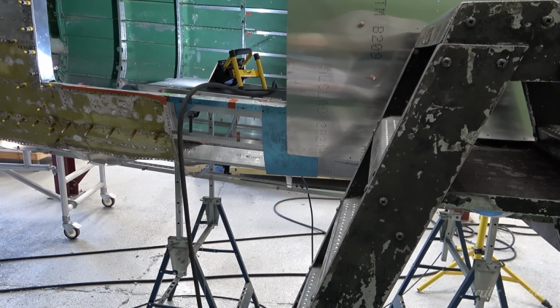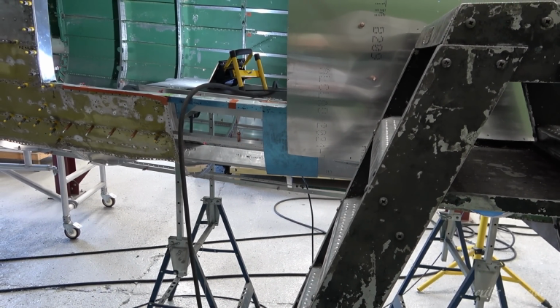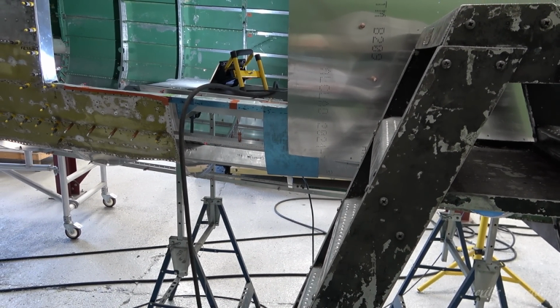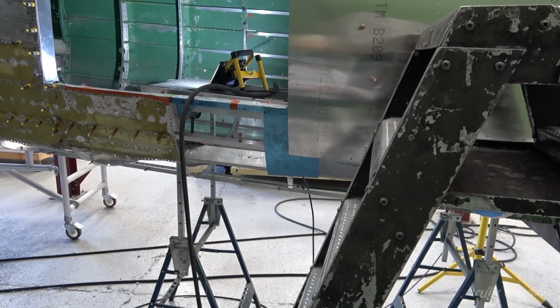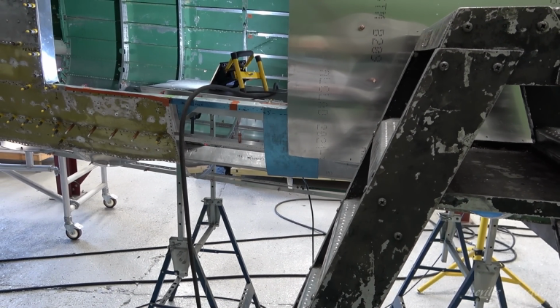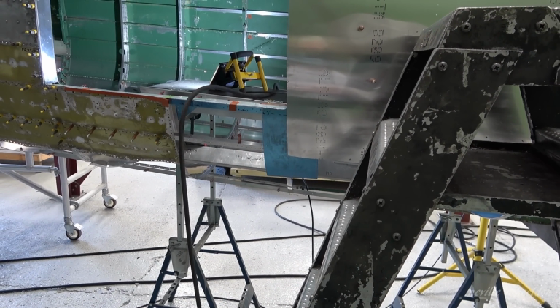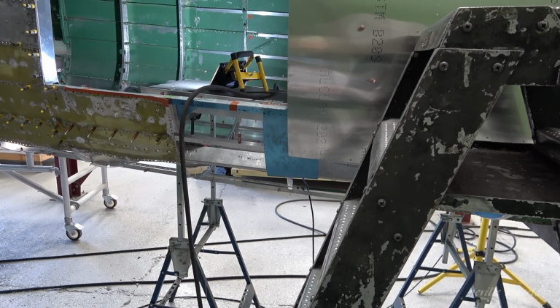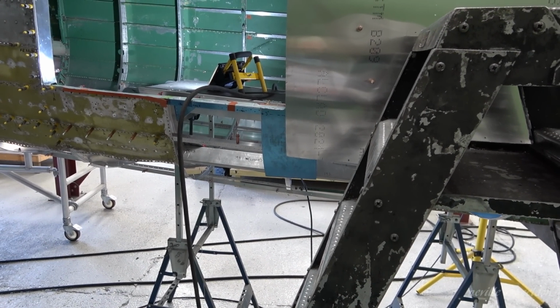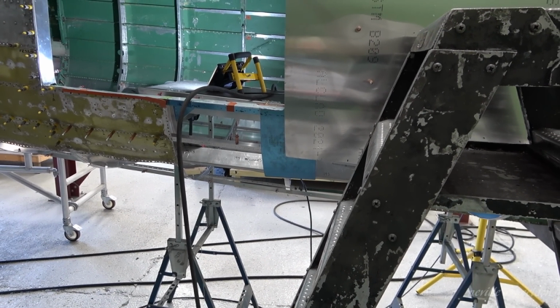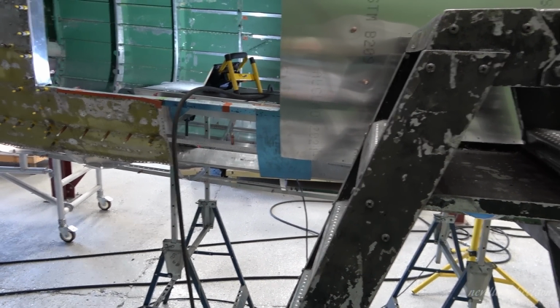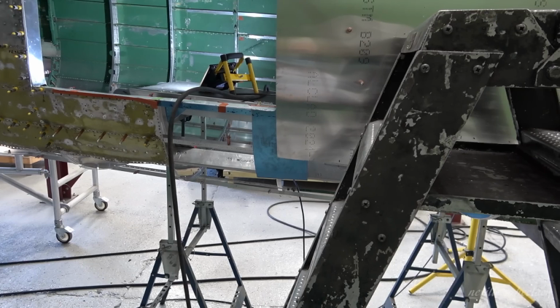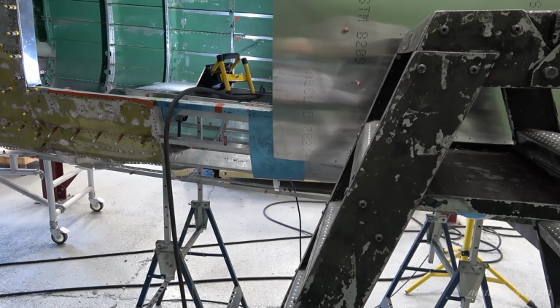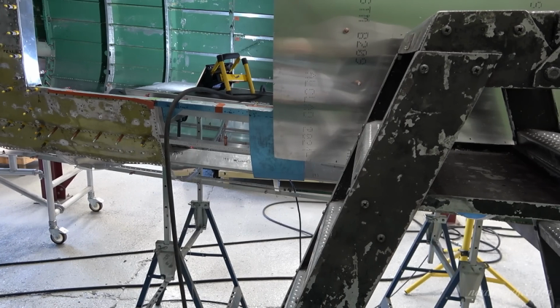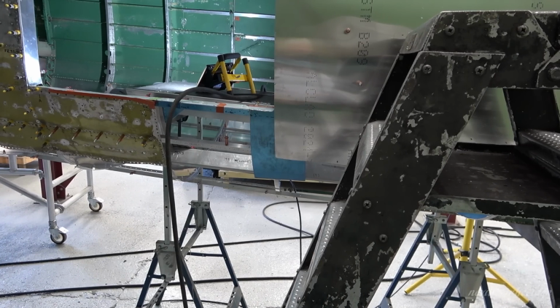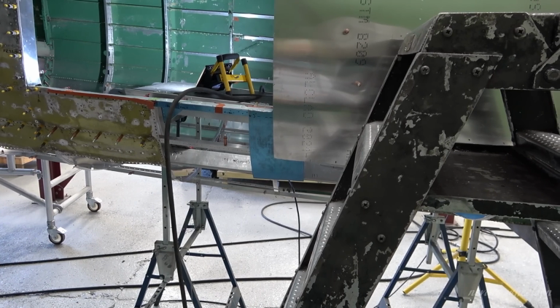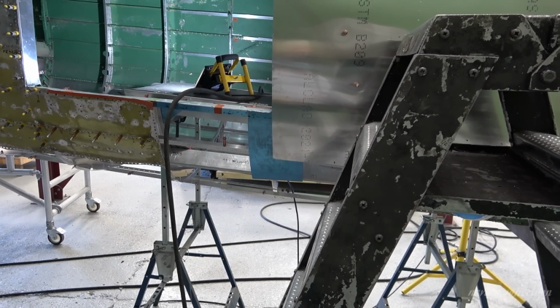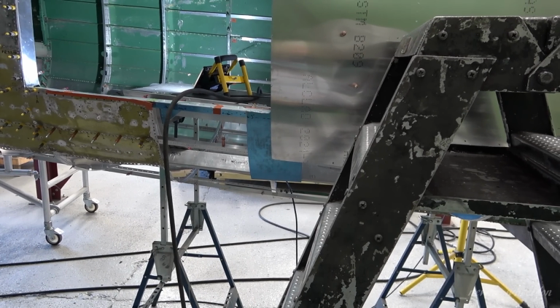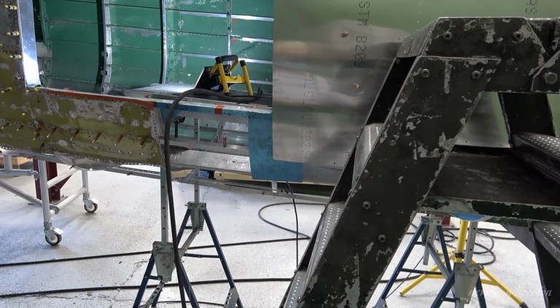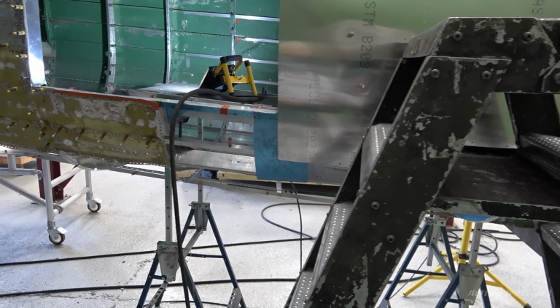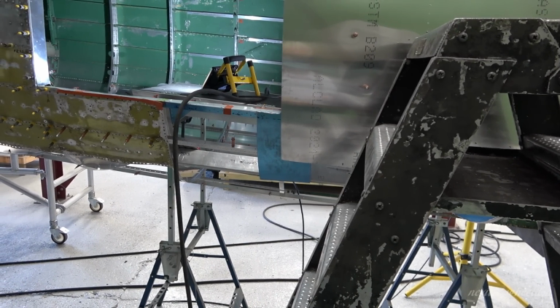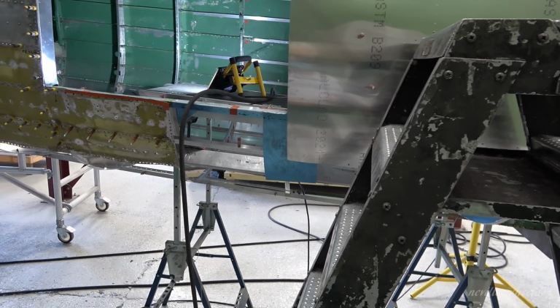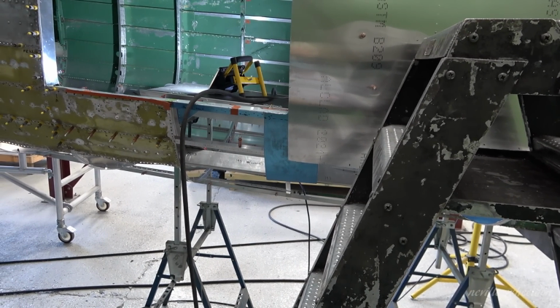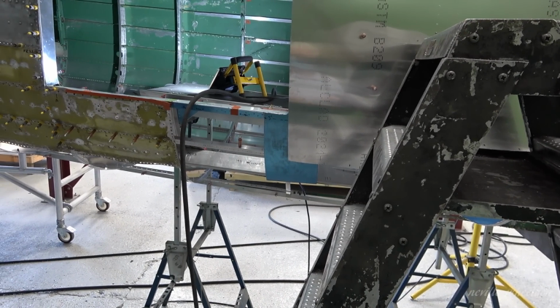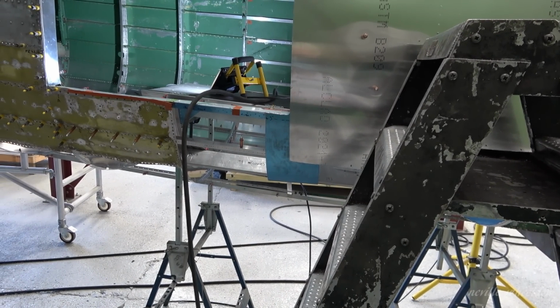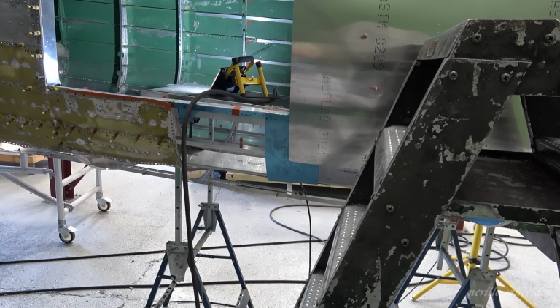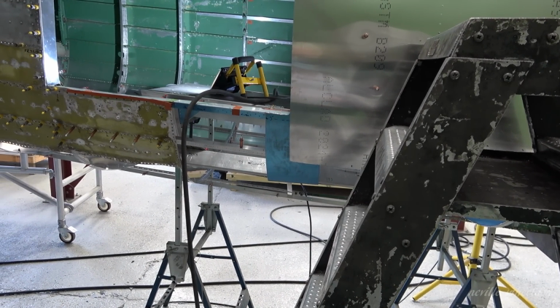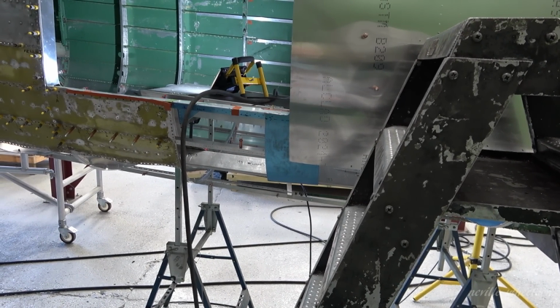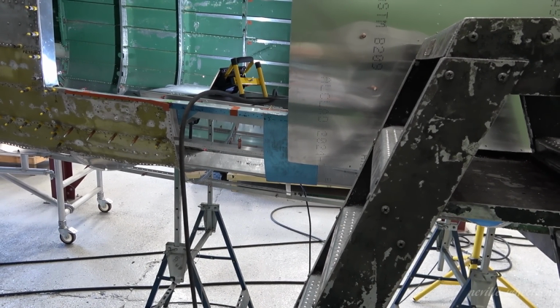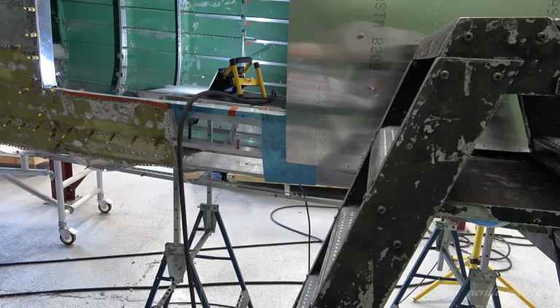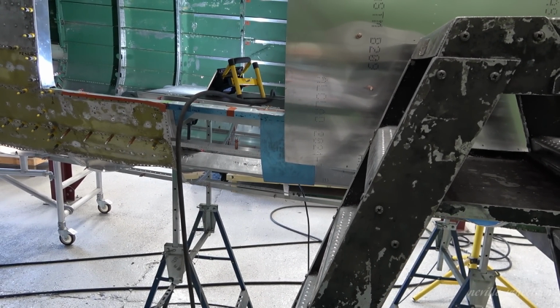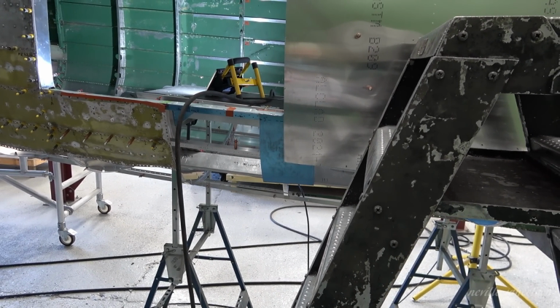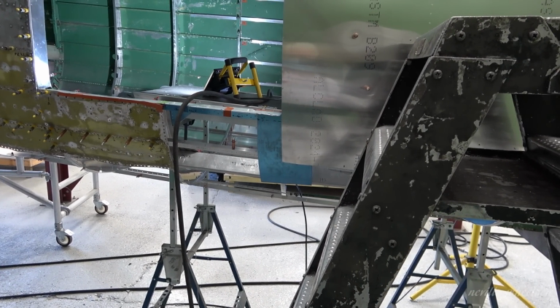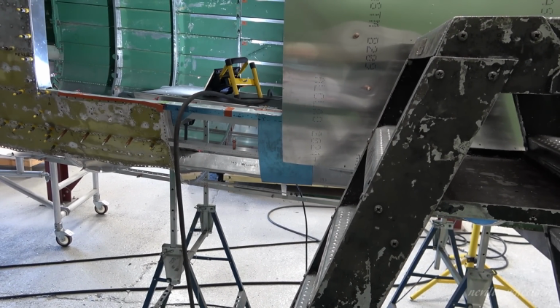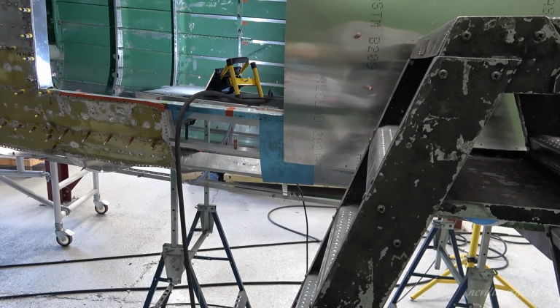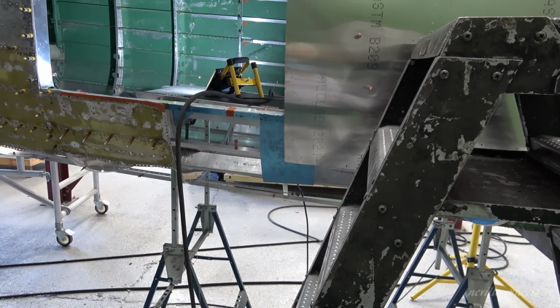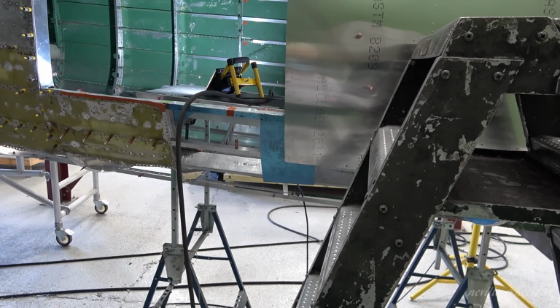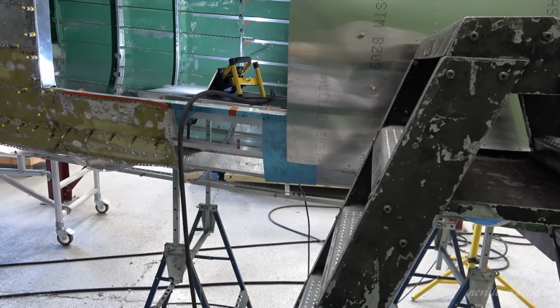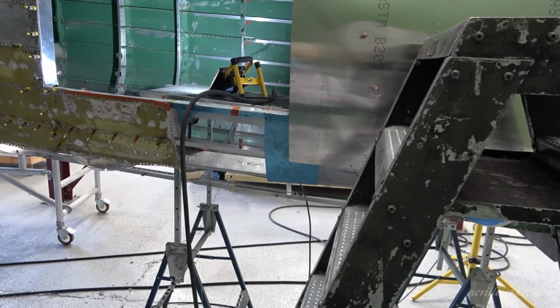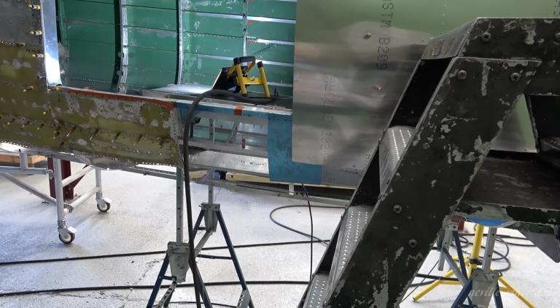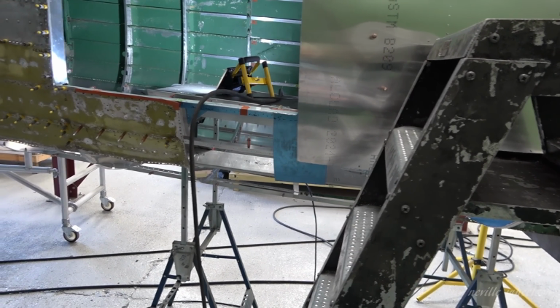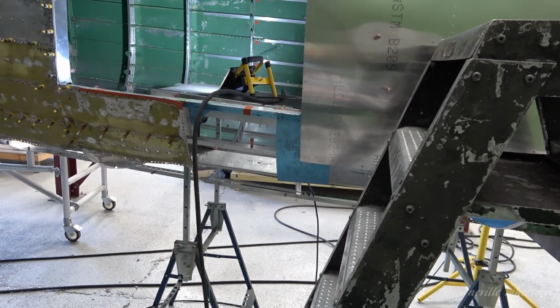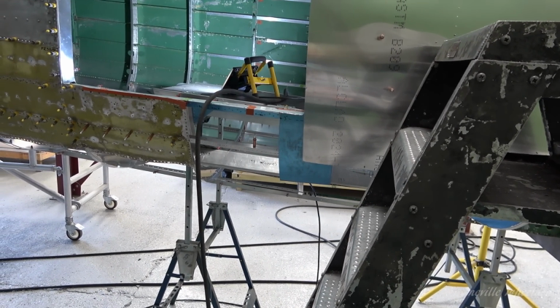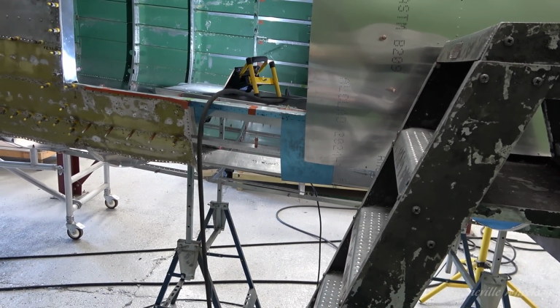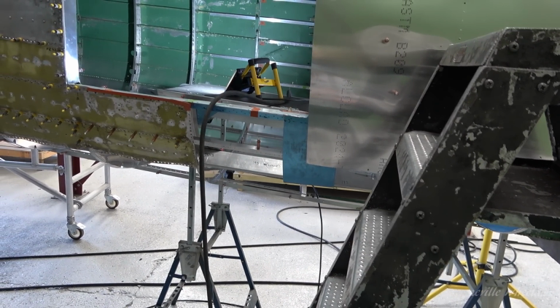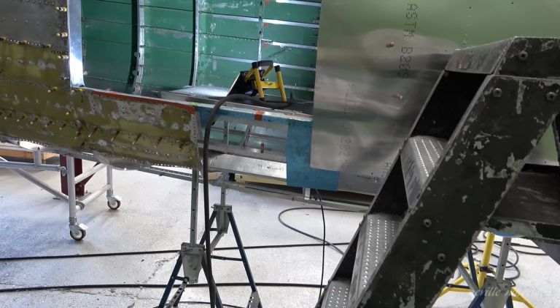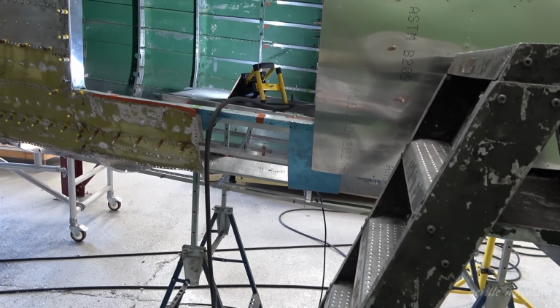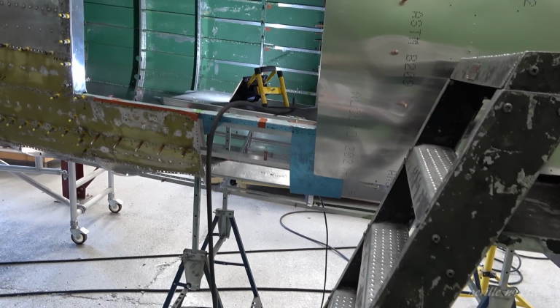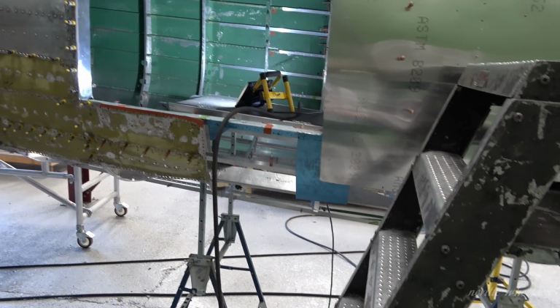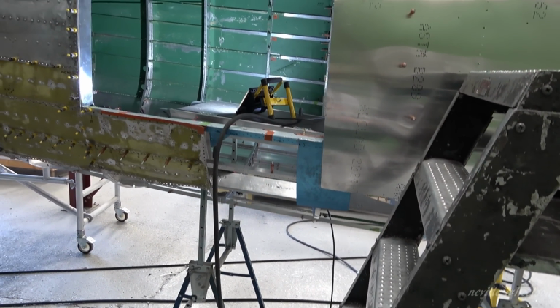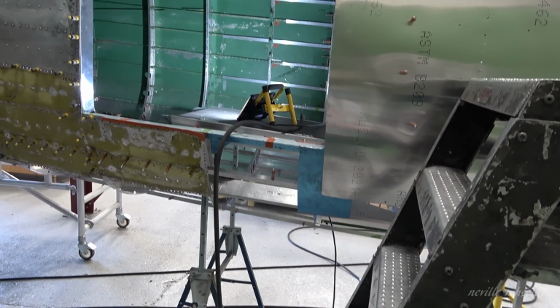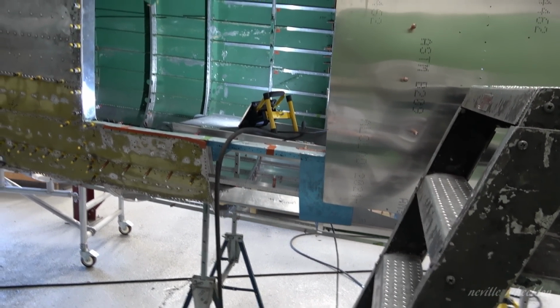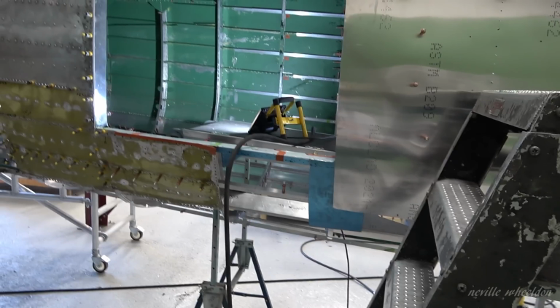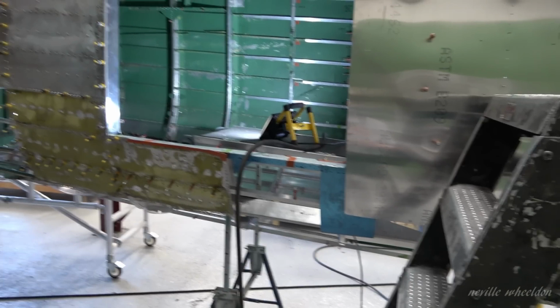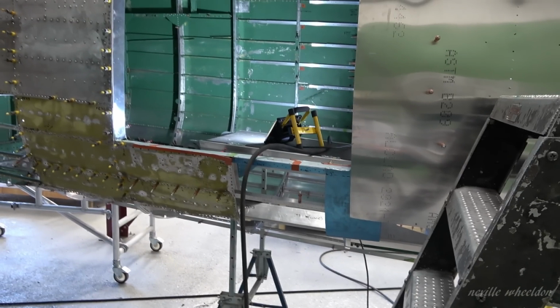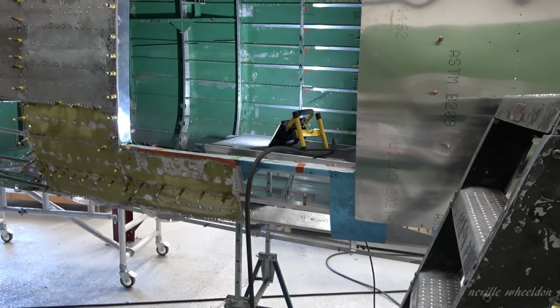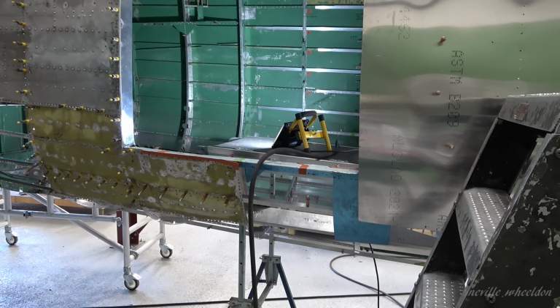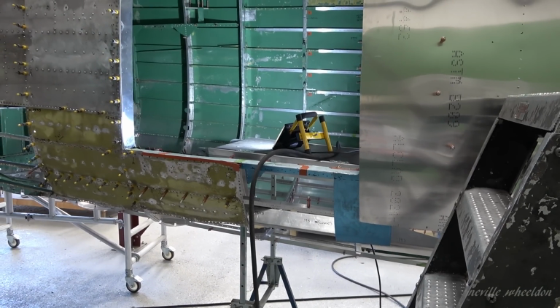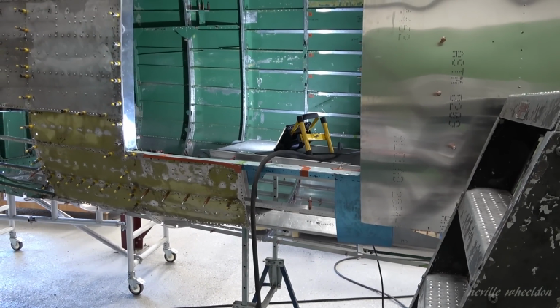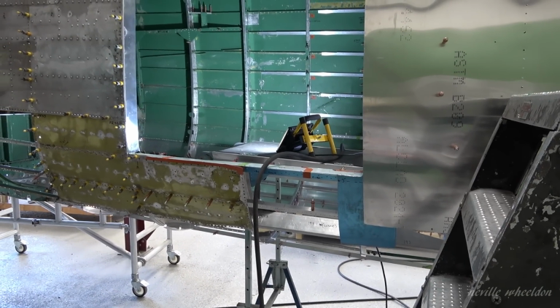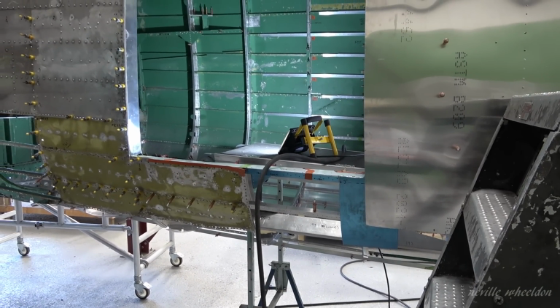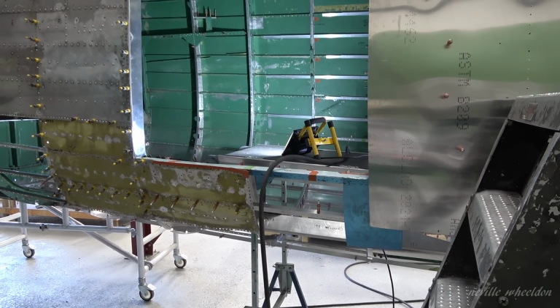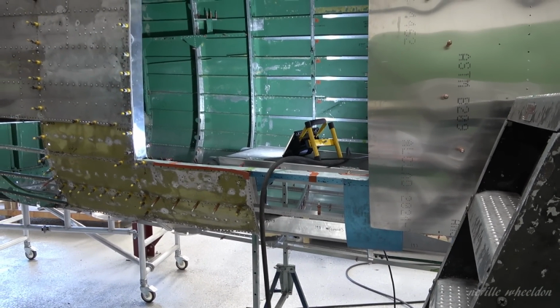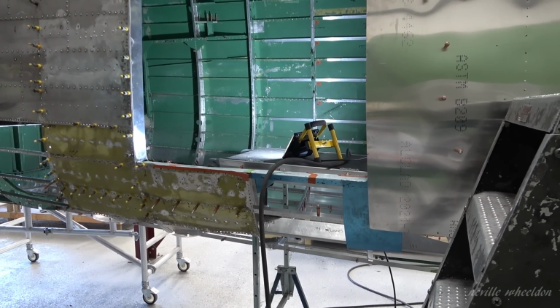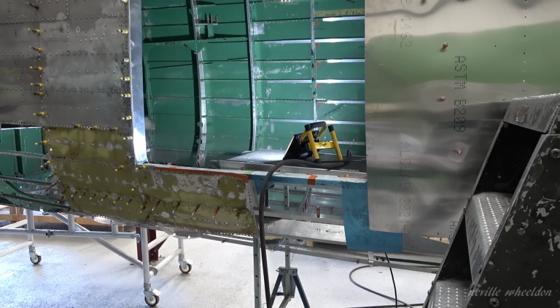Dave was saying at the moment they're going to put the rivets in and then paint it up afterwards.